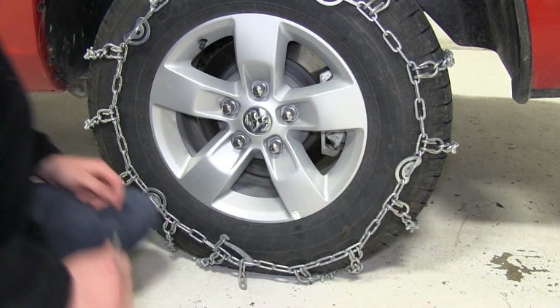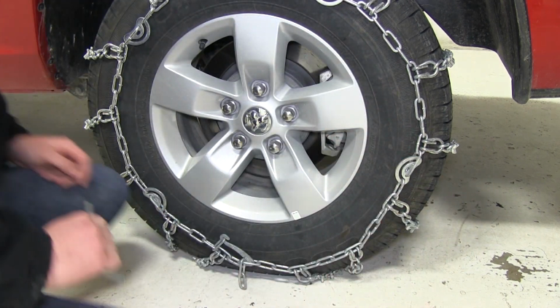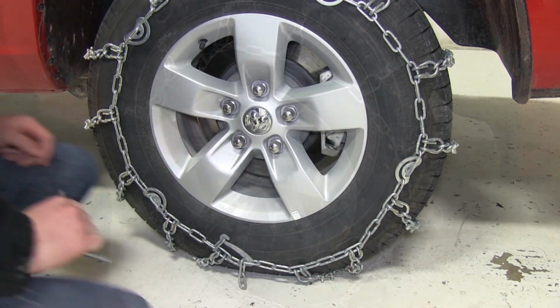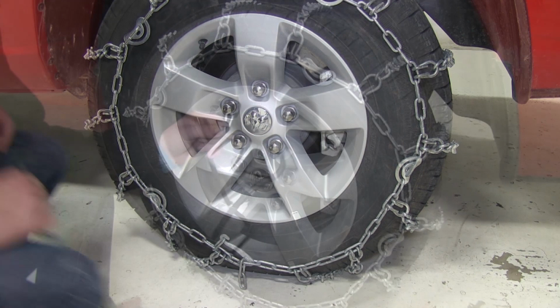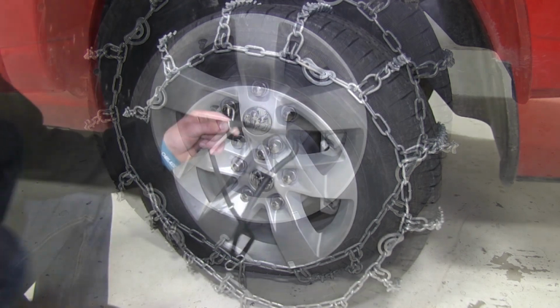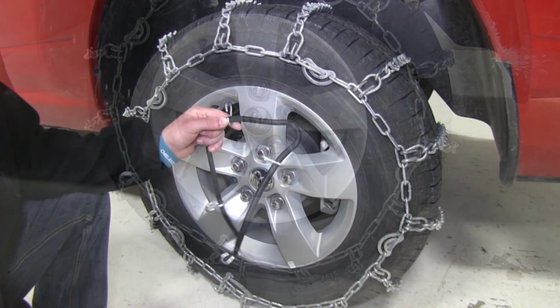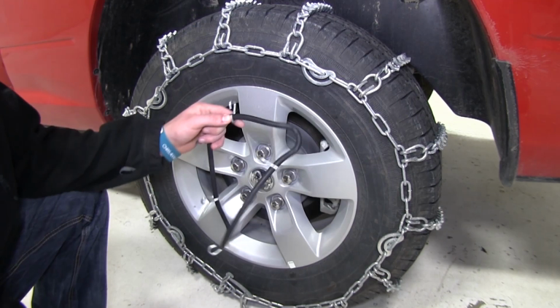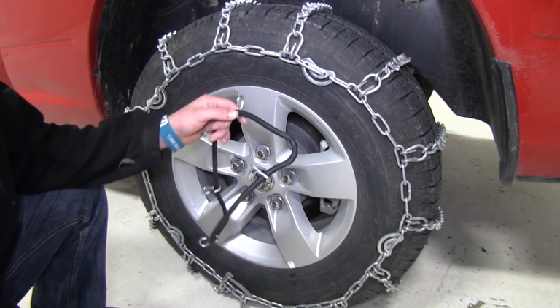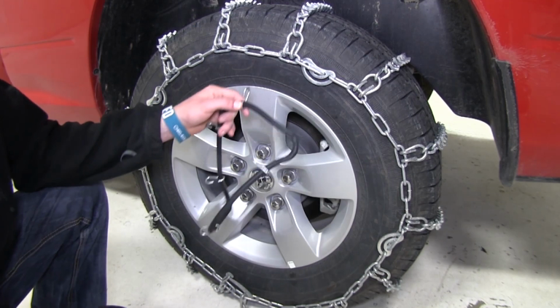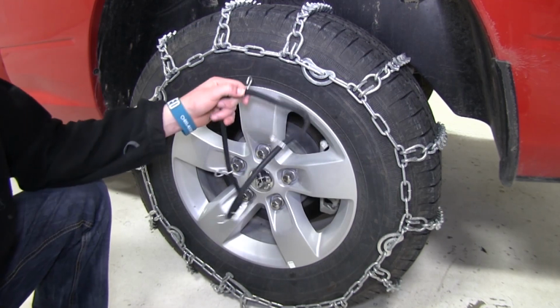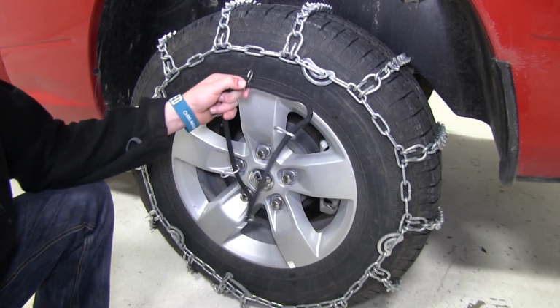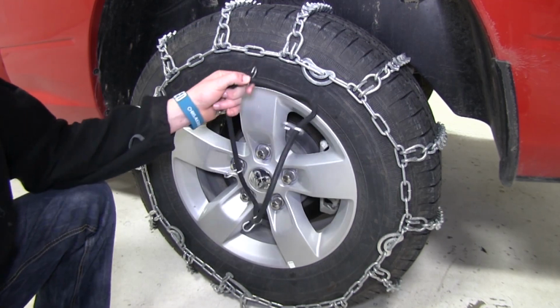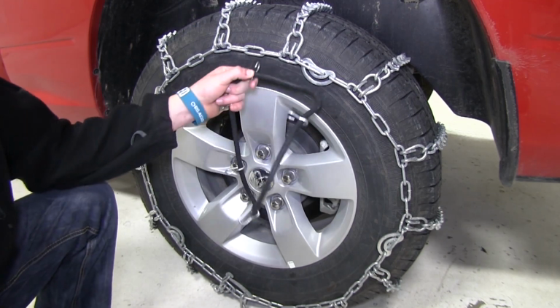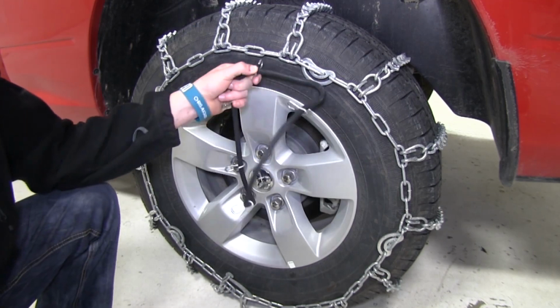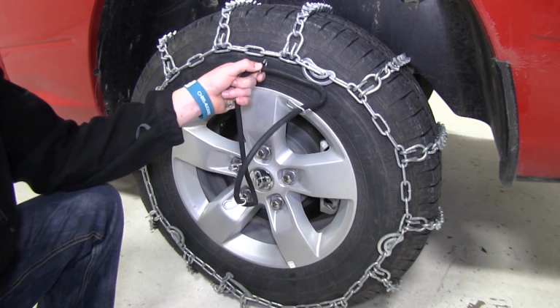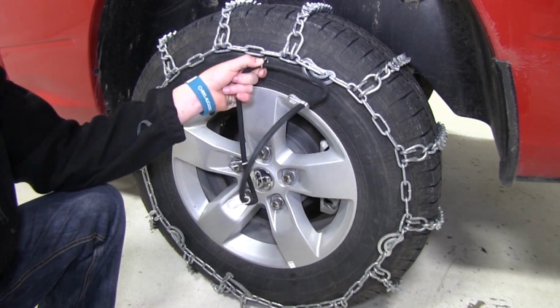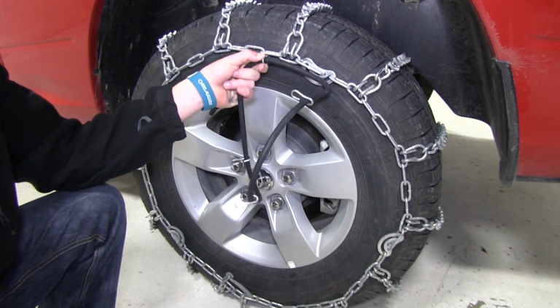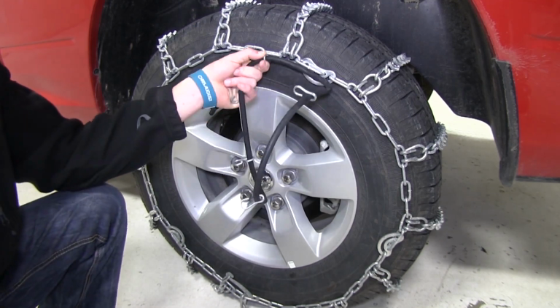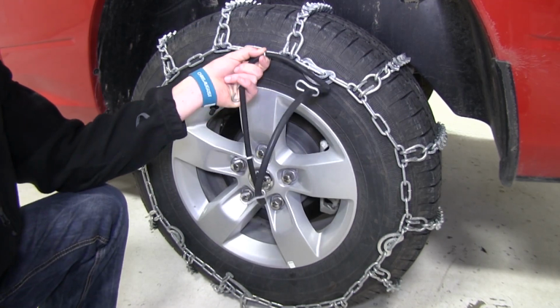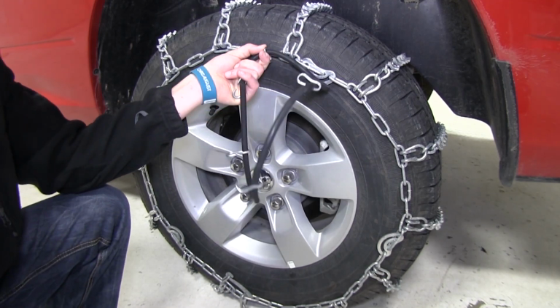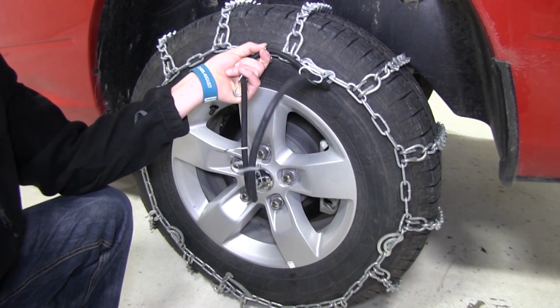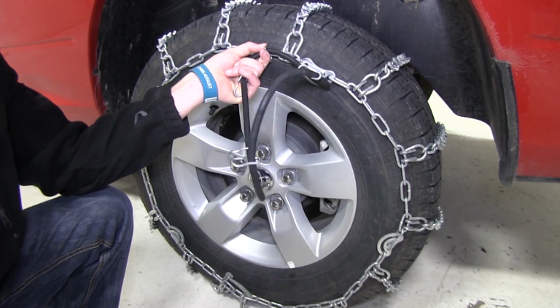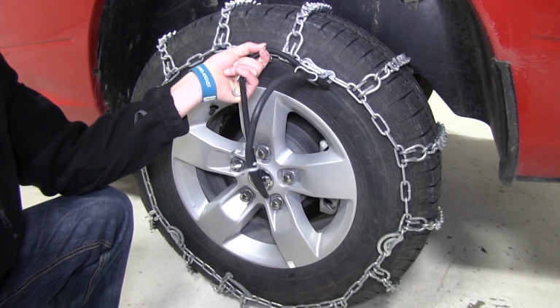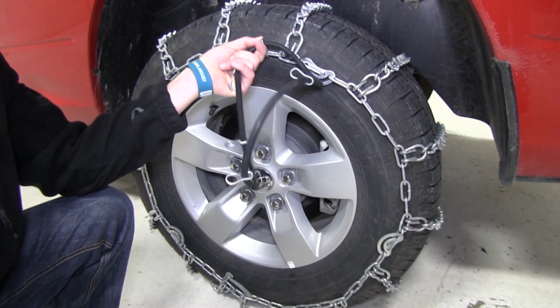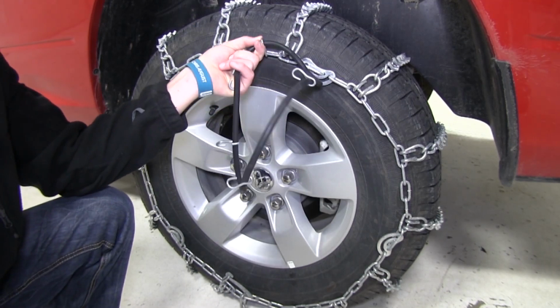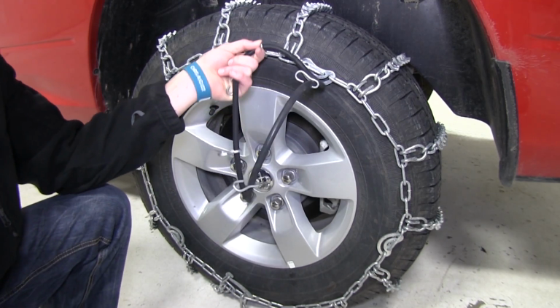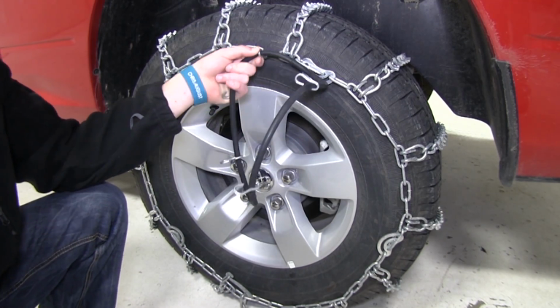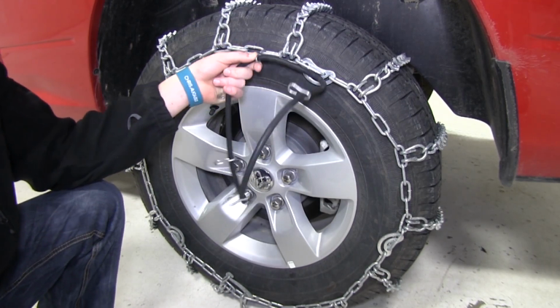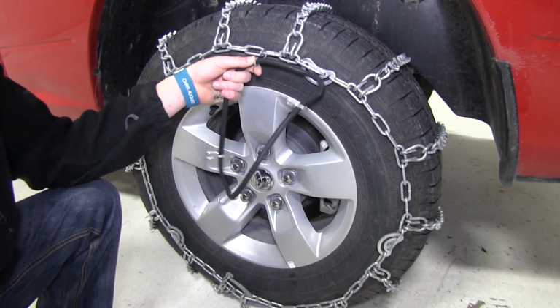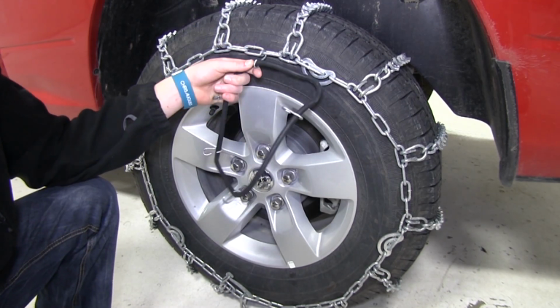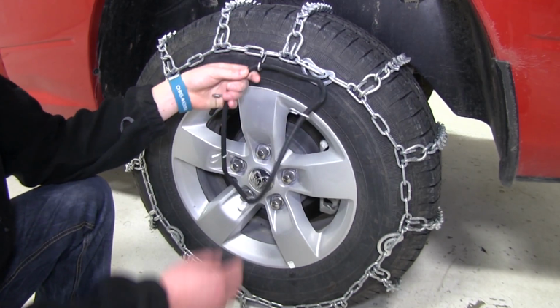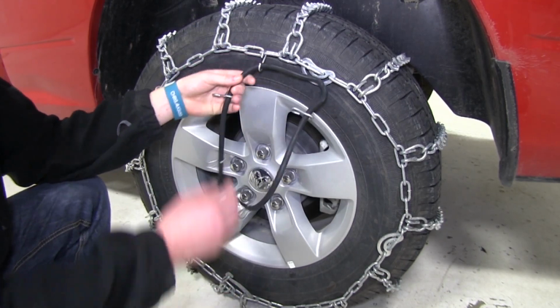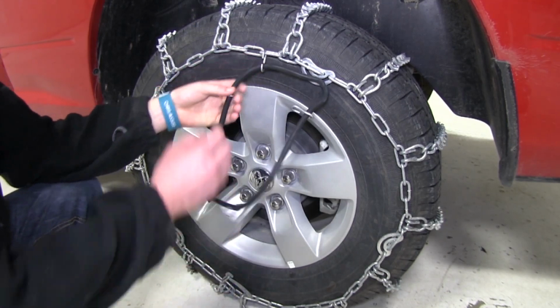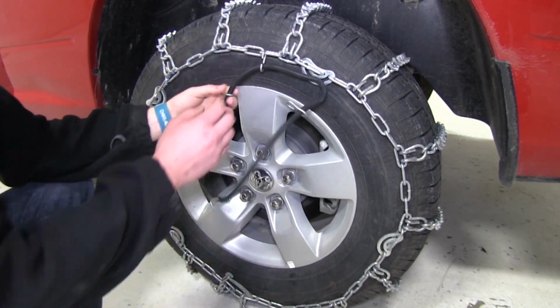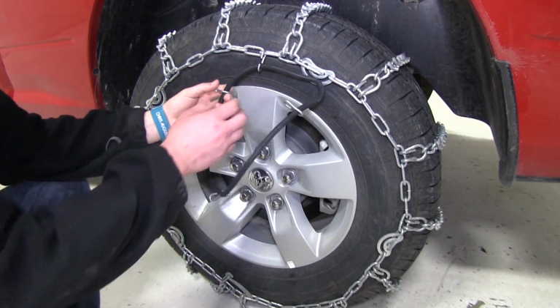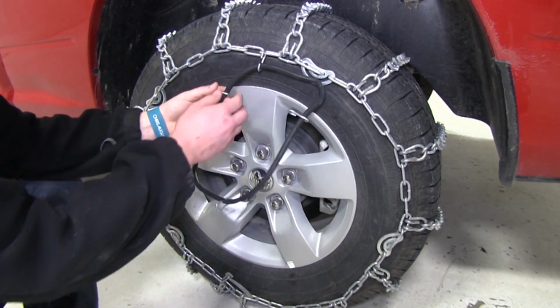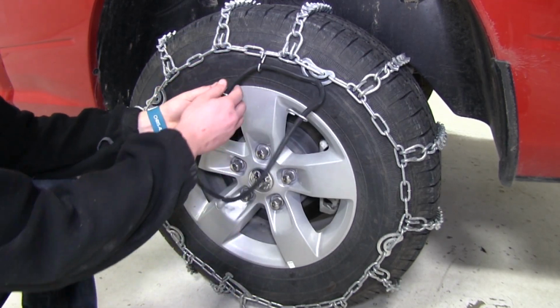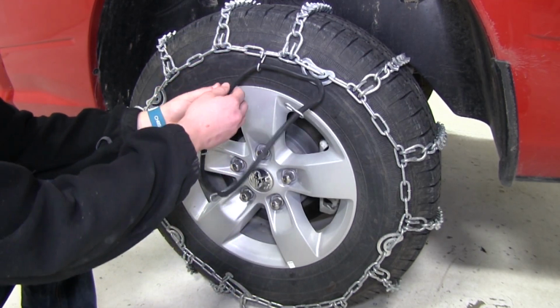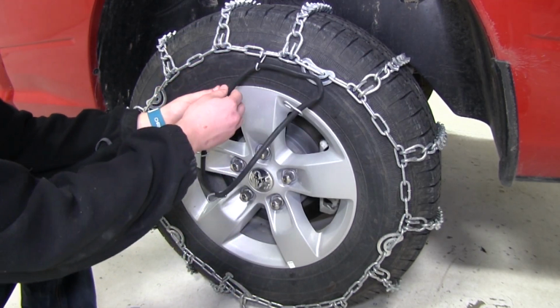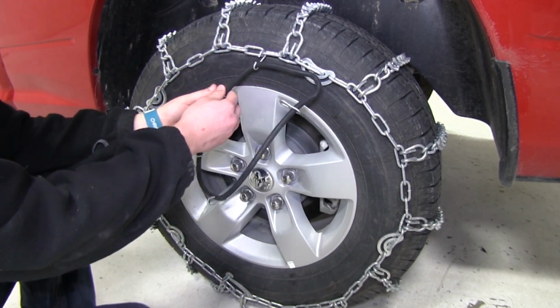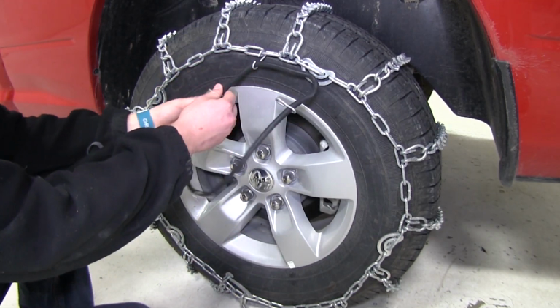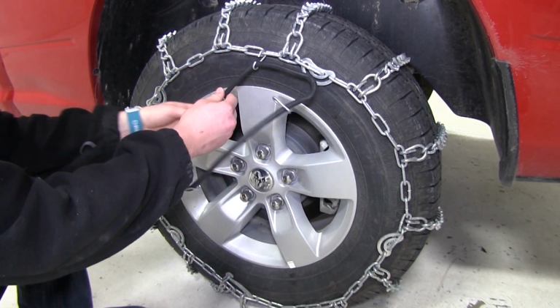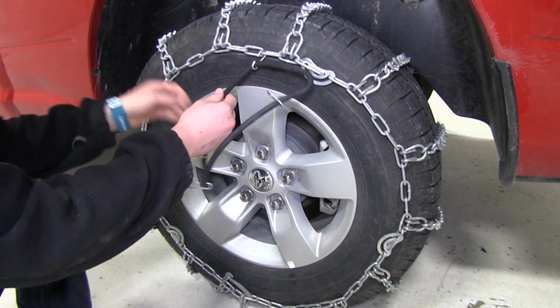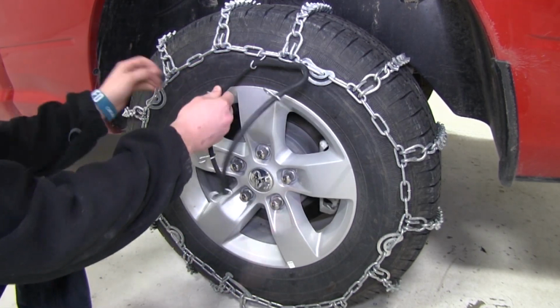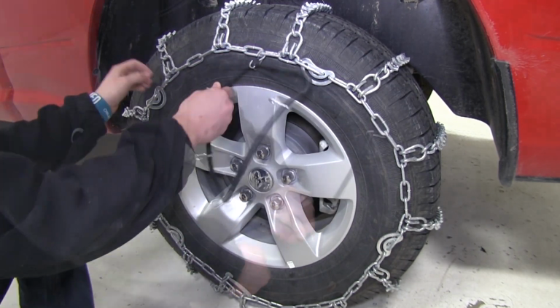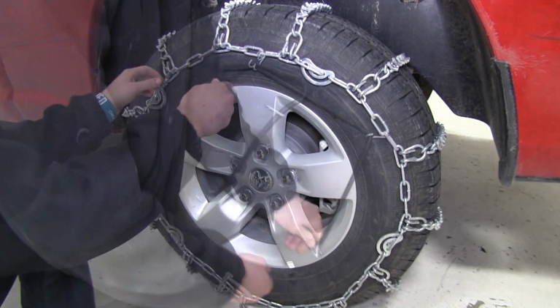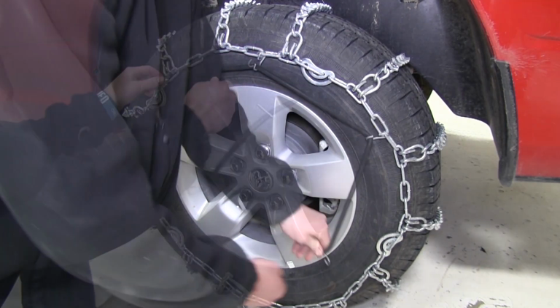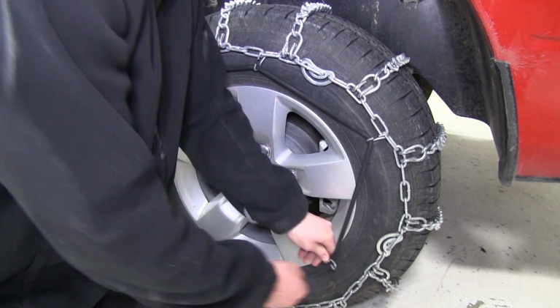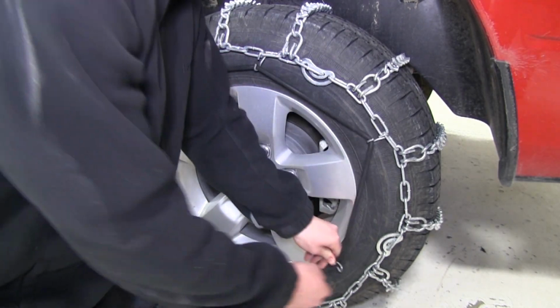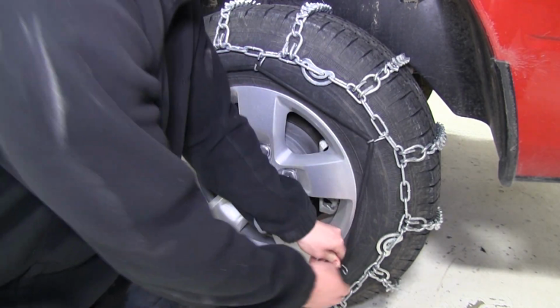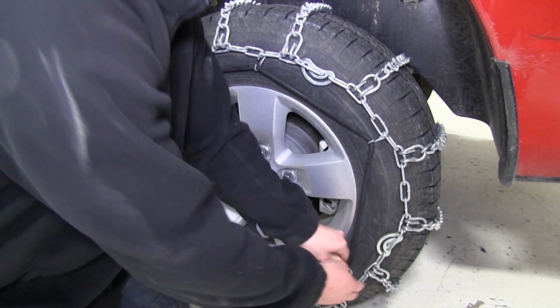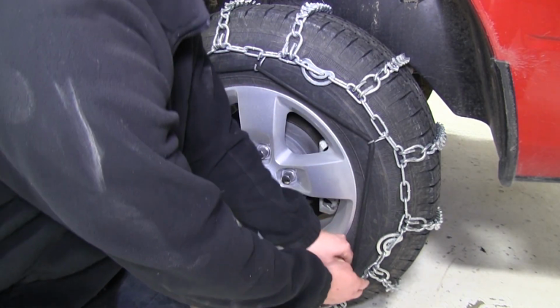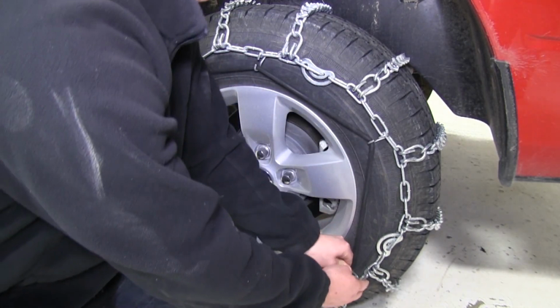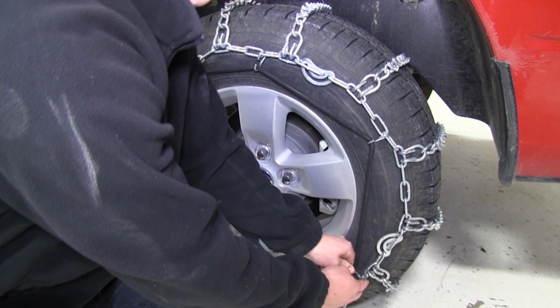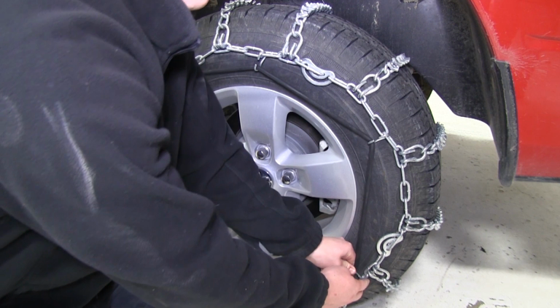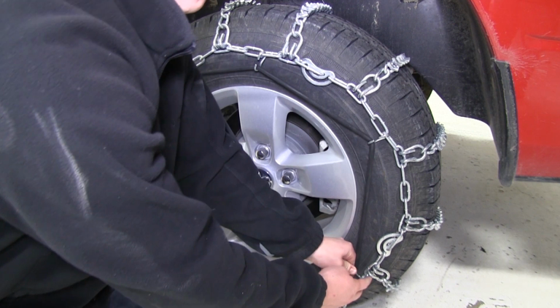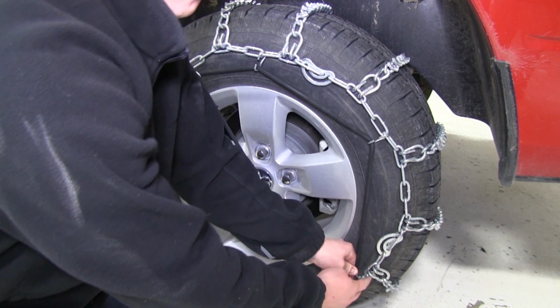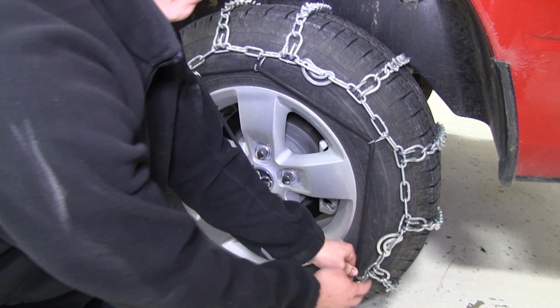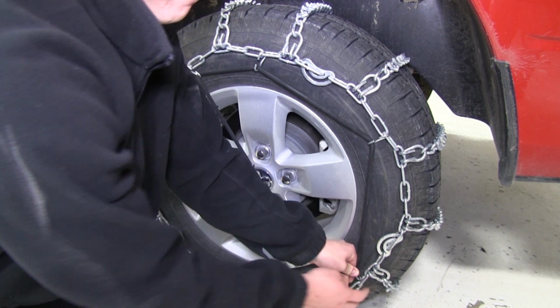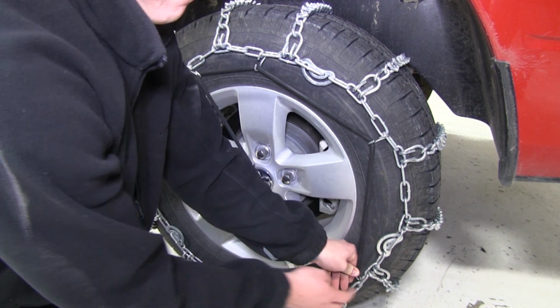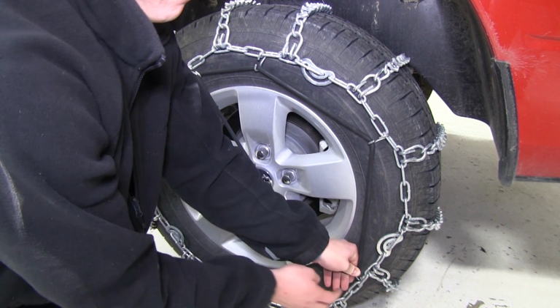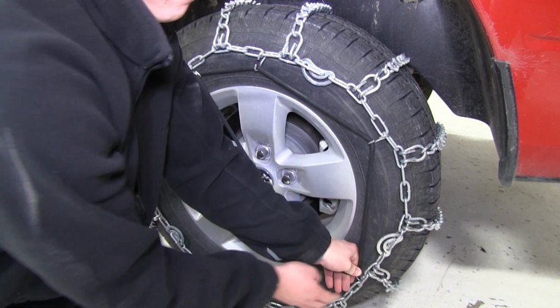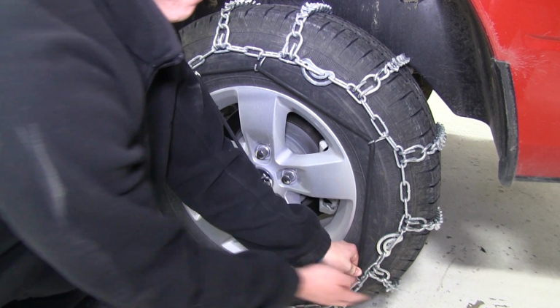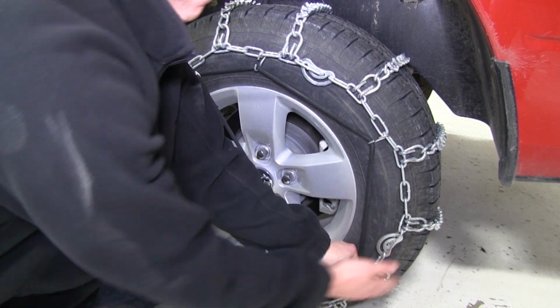The manufacturer does recommend a cable tensioner, part number PW99, for an extra sense of security.